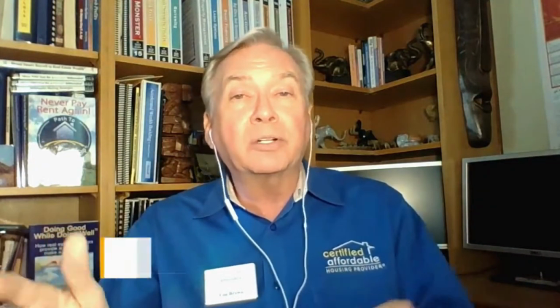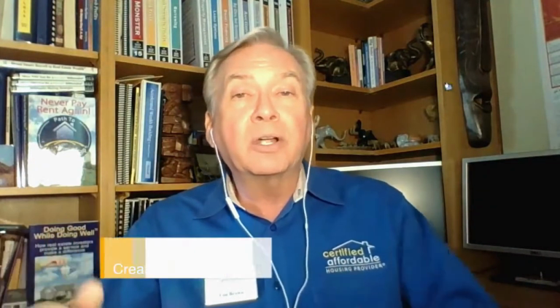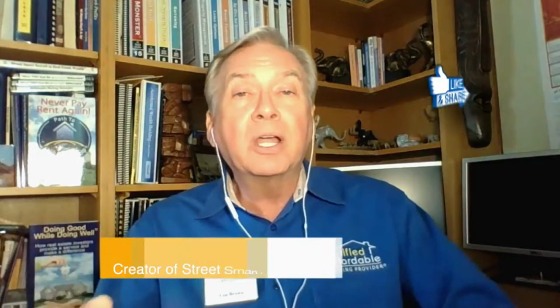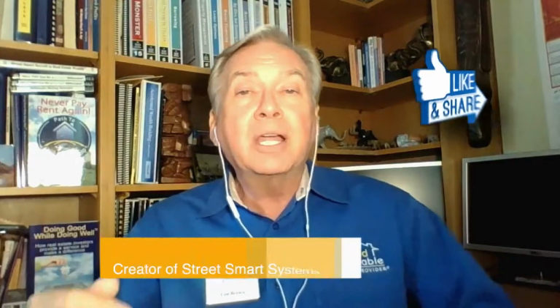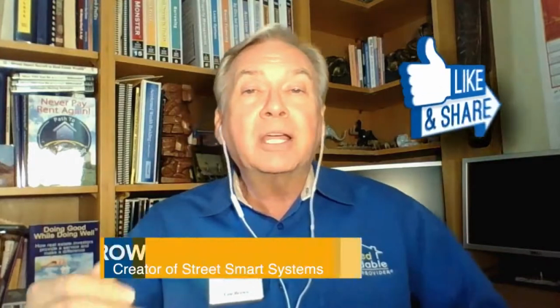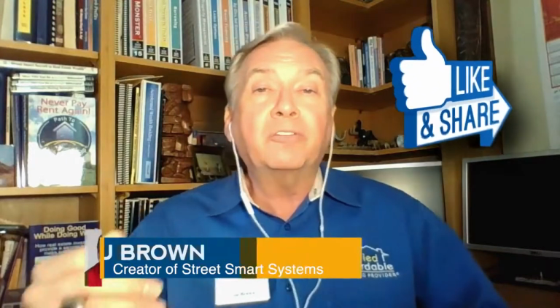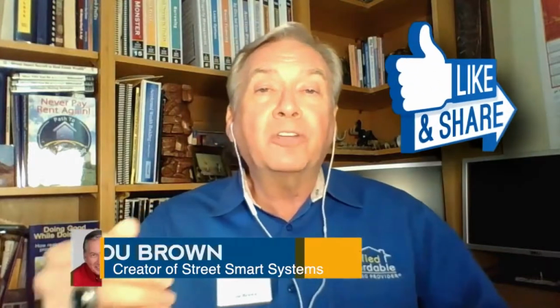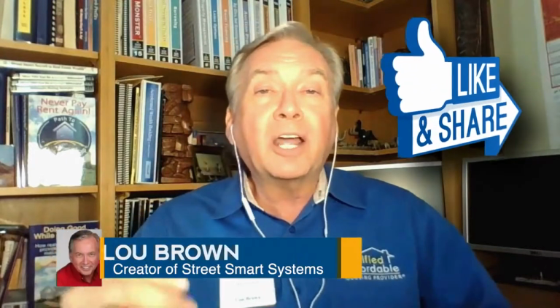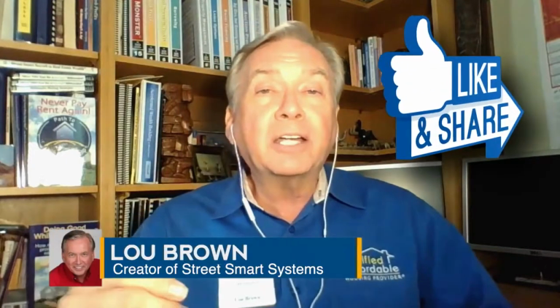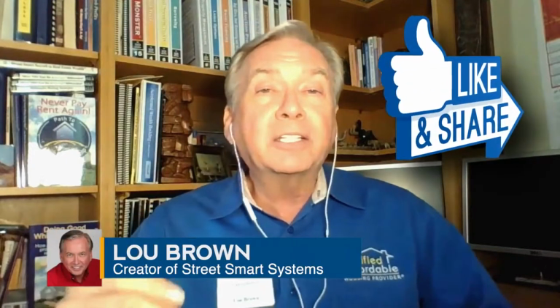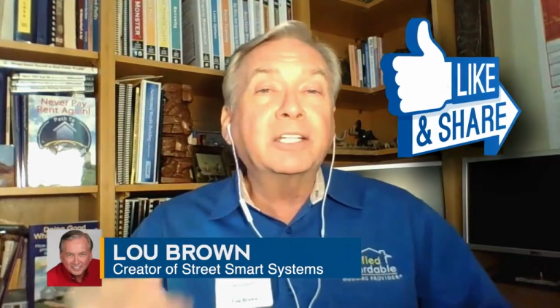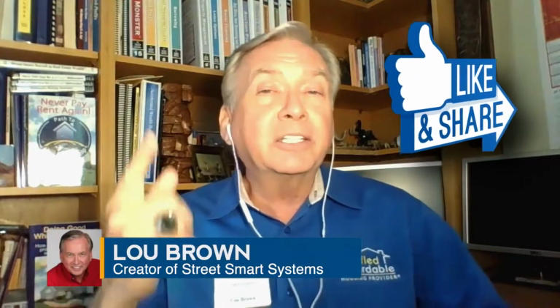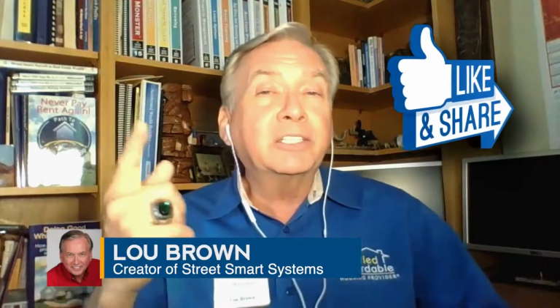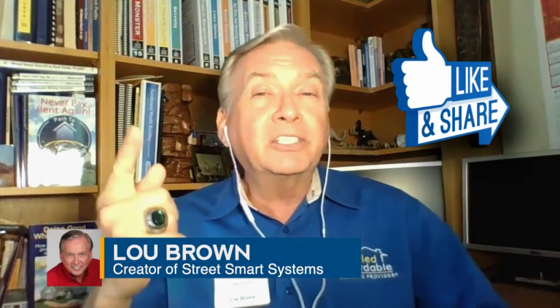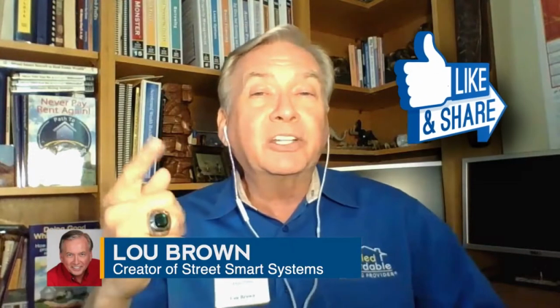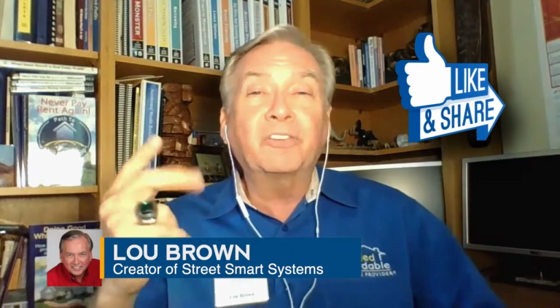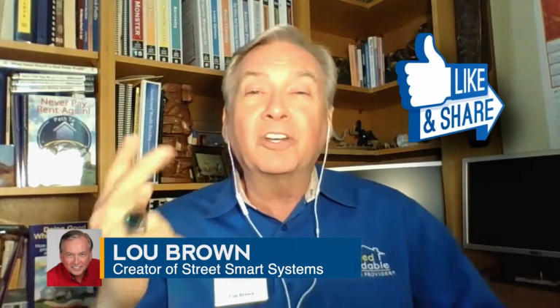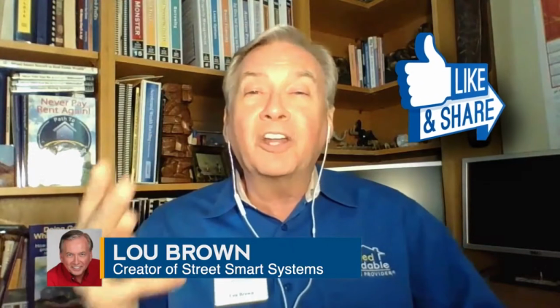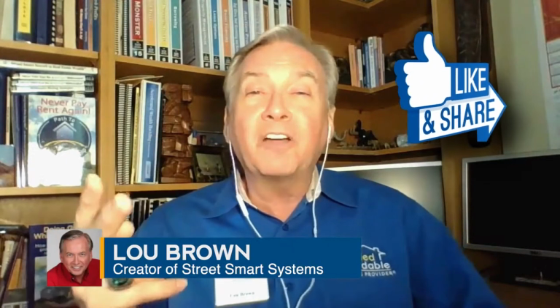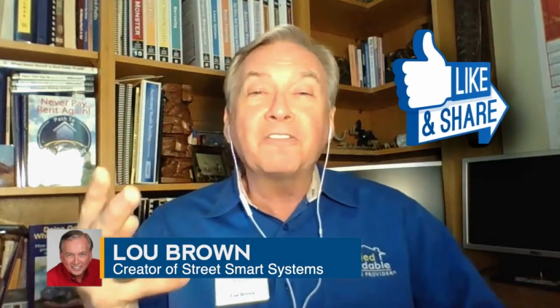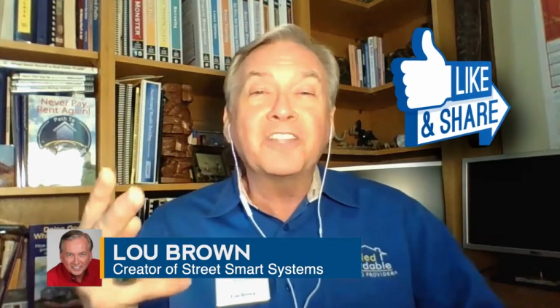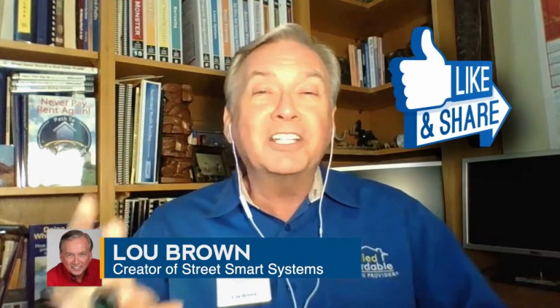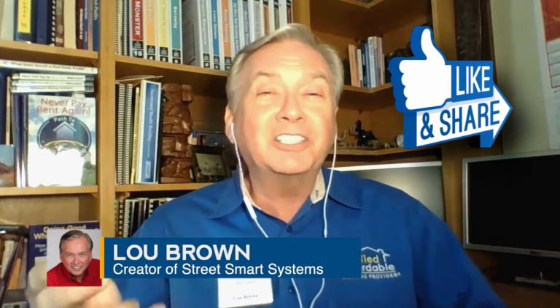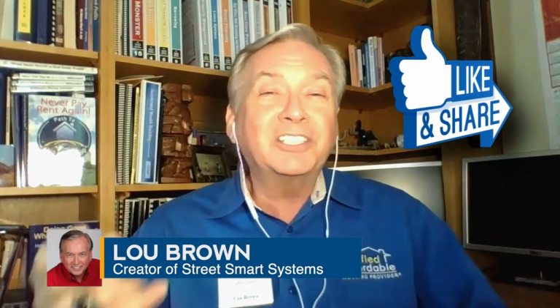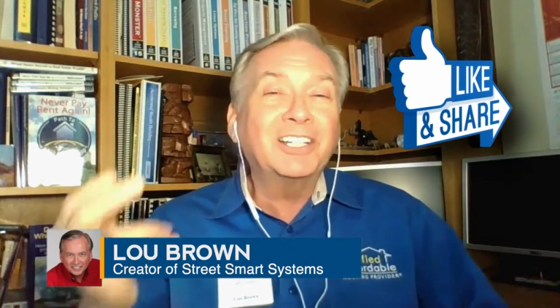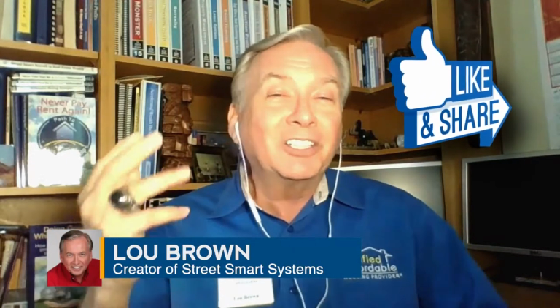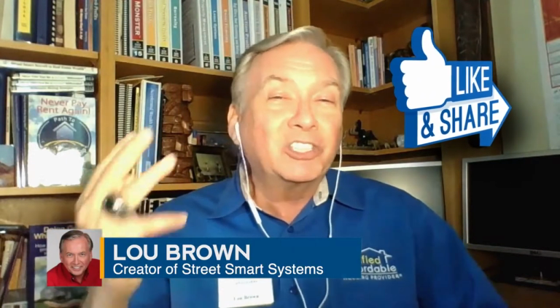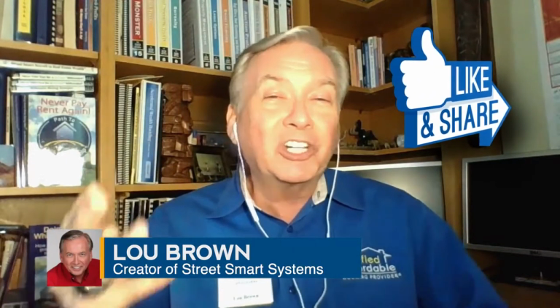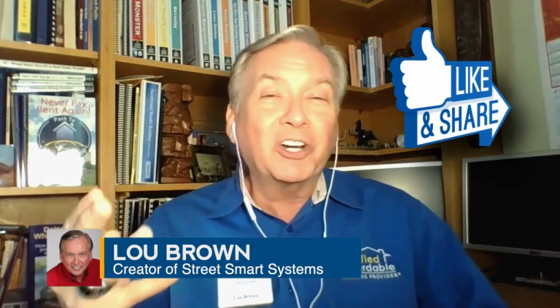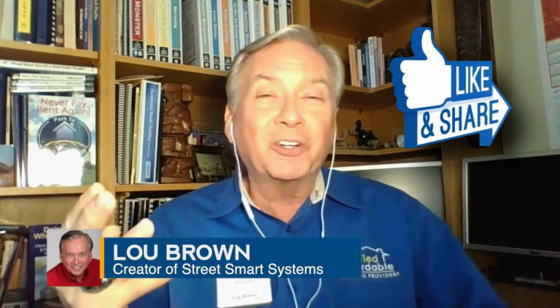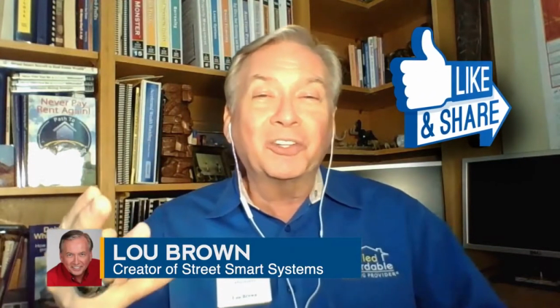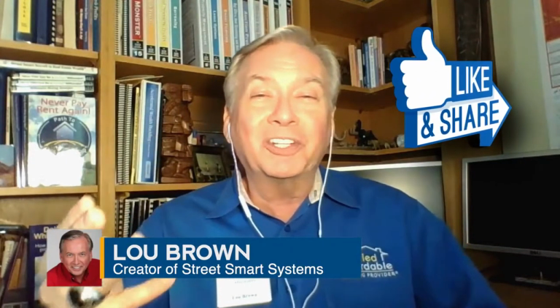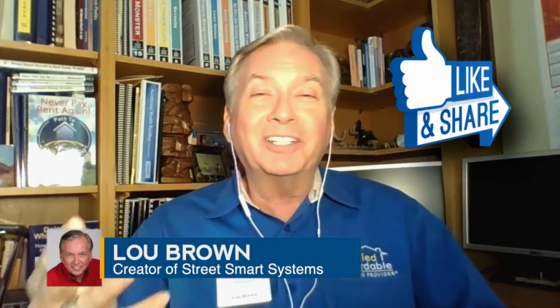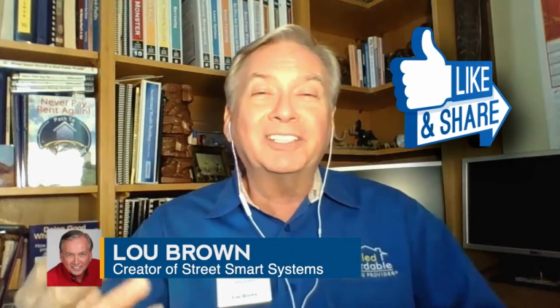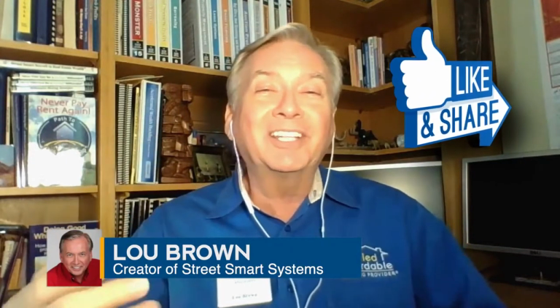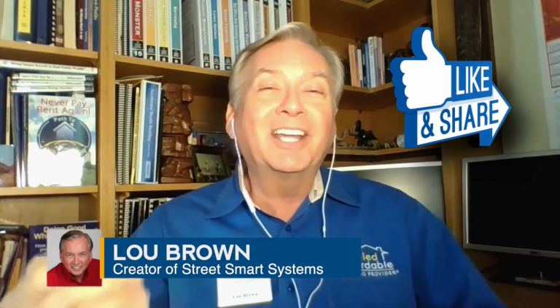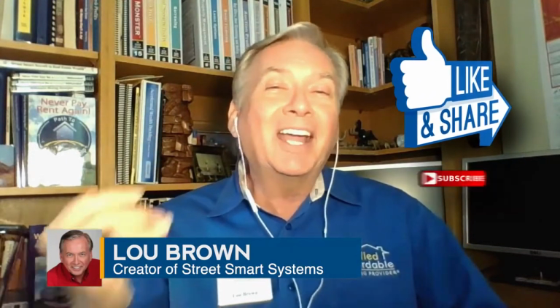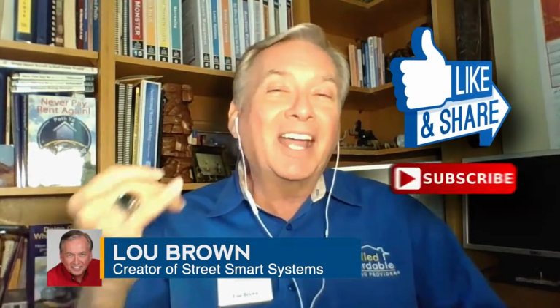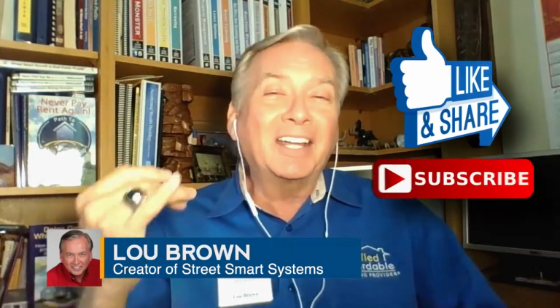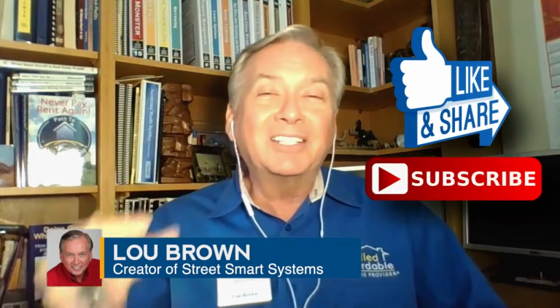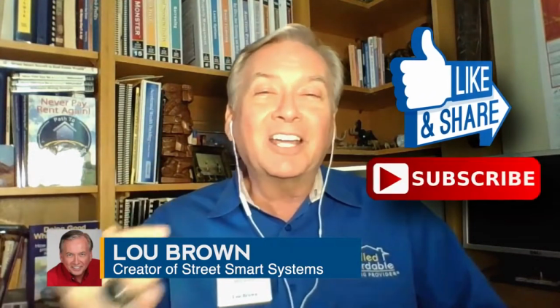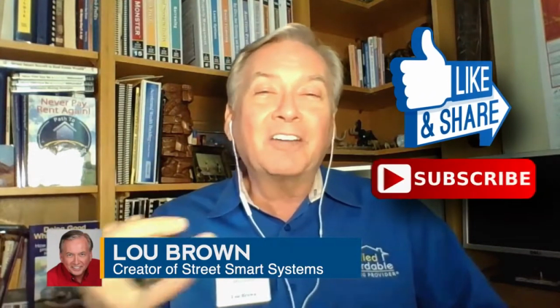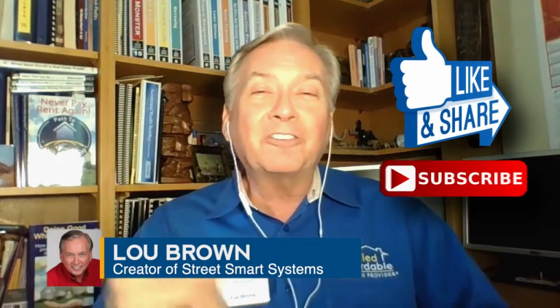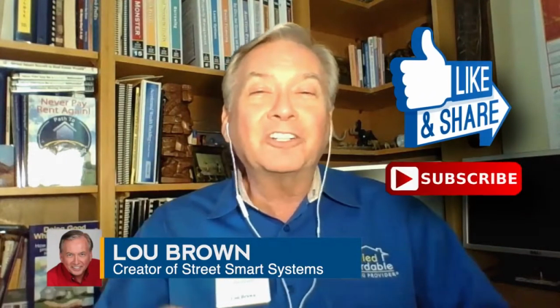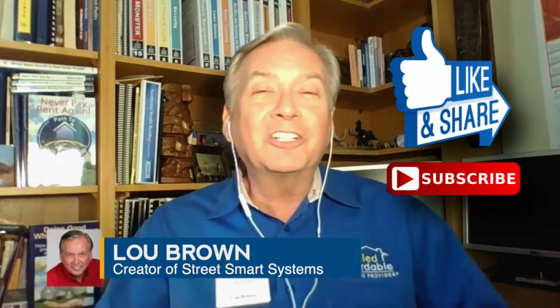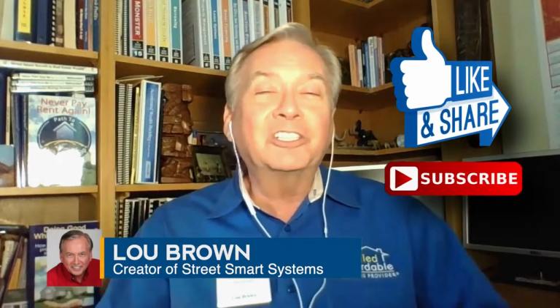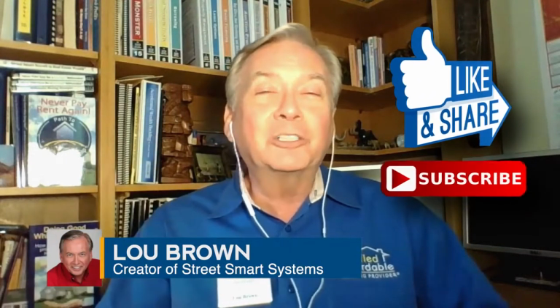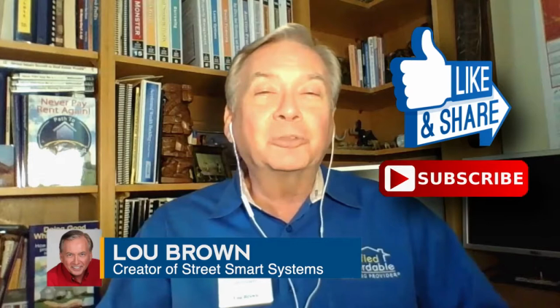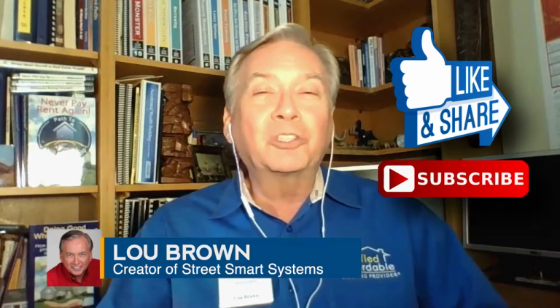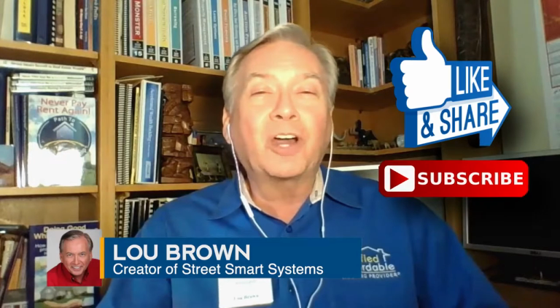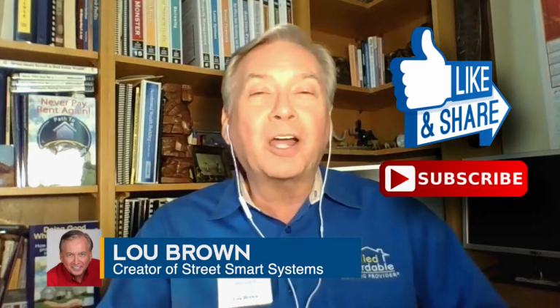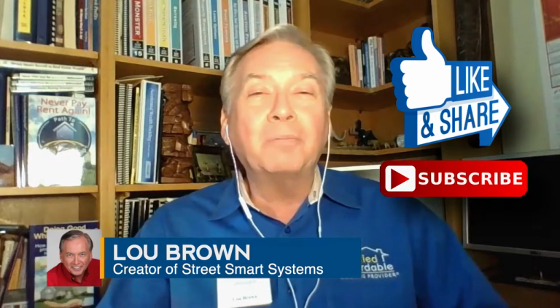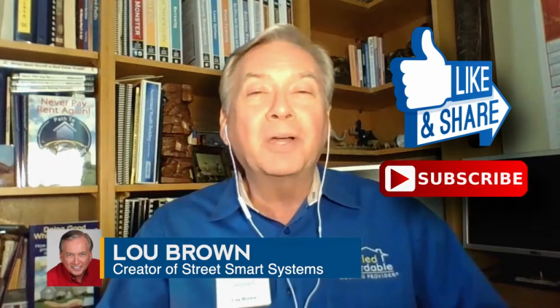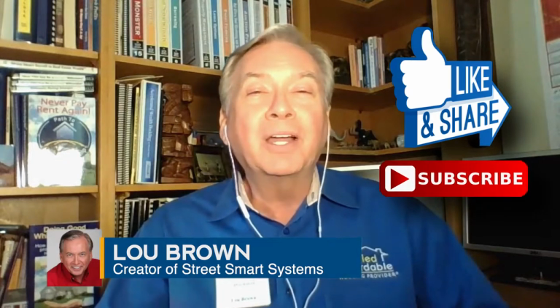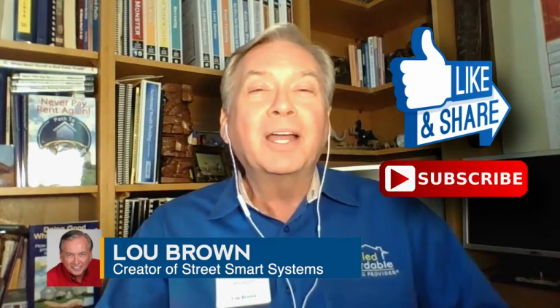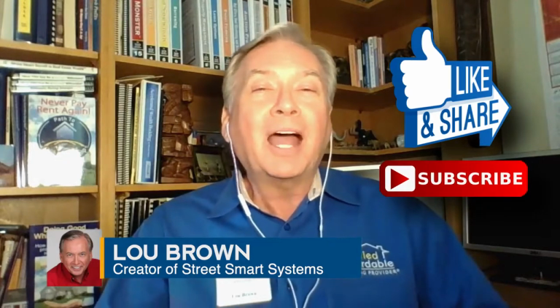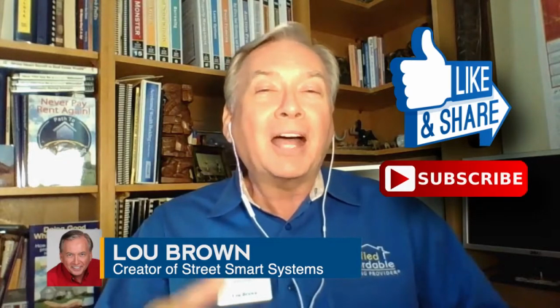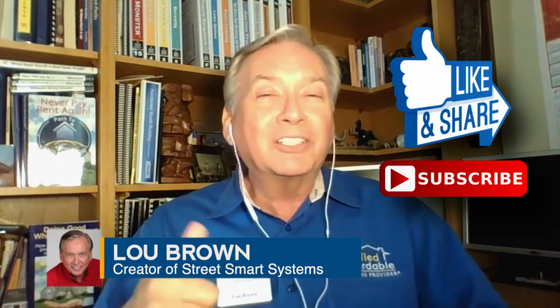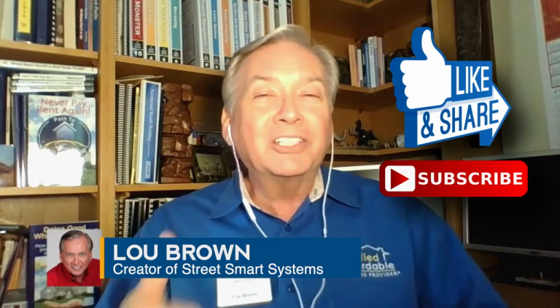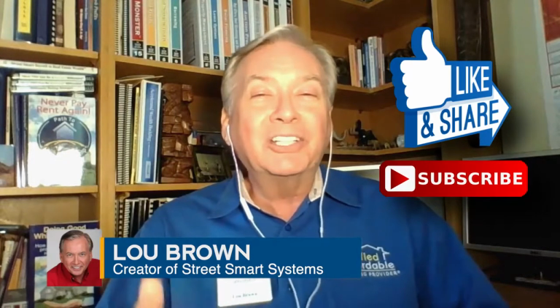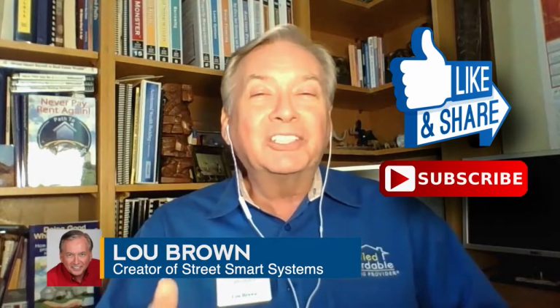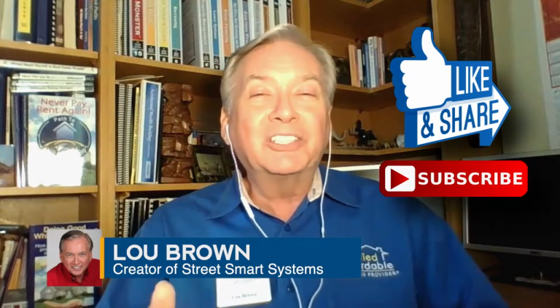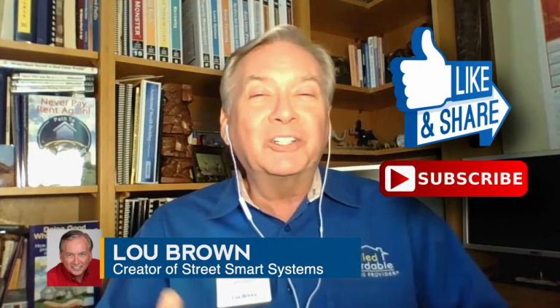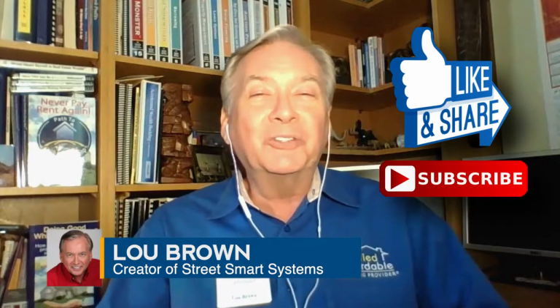If you like this, if you love this, share this and definitely subscribe. I'll see you soon.